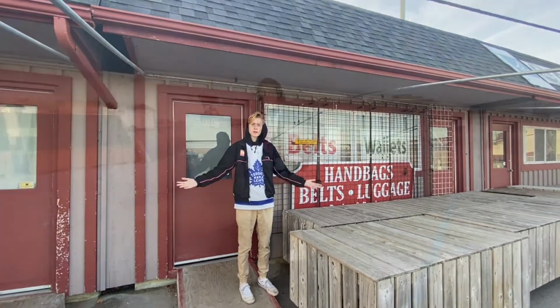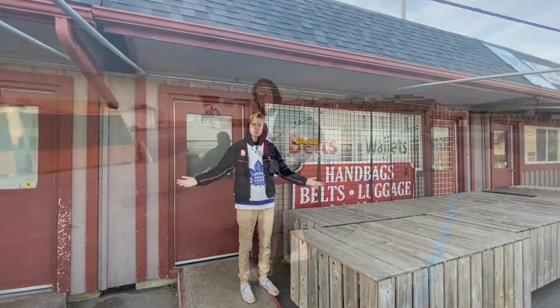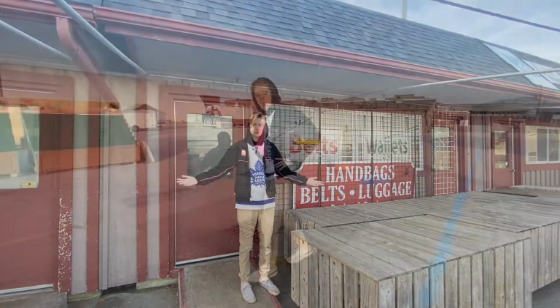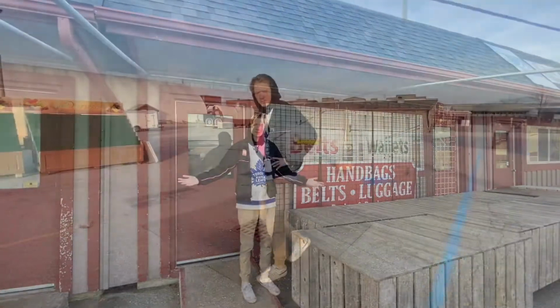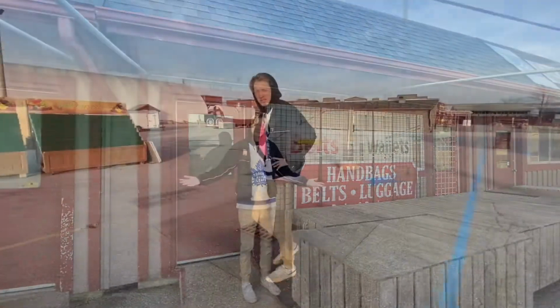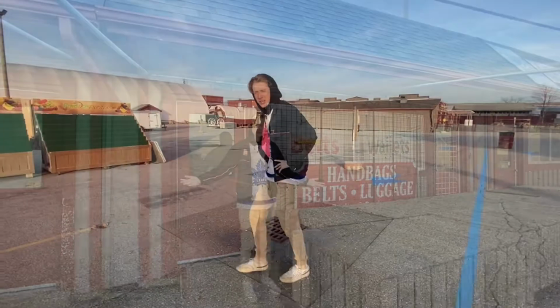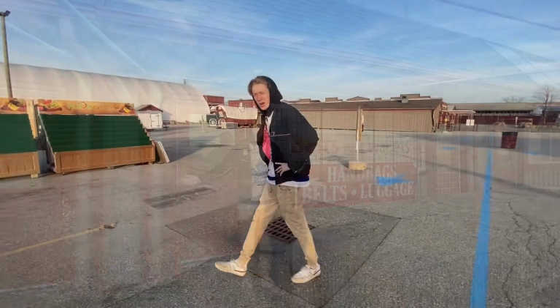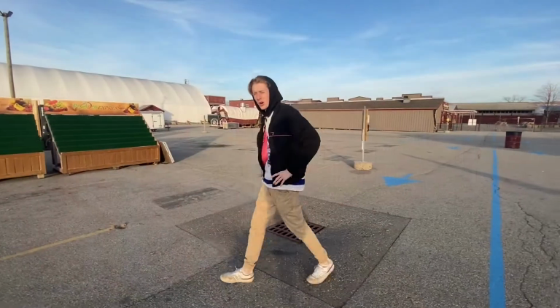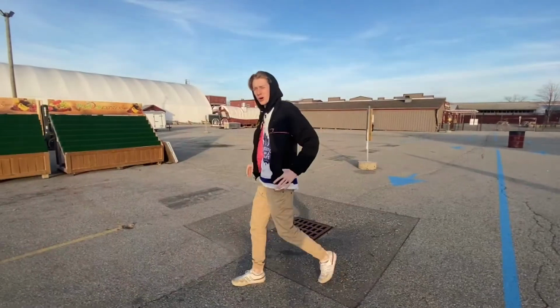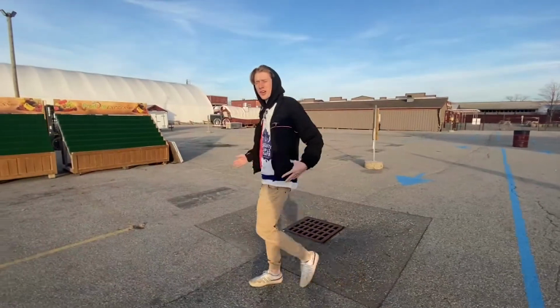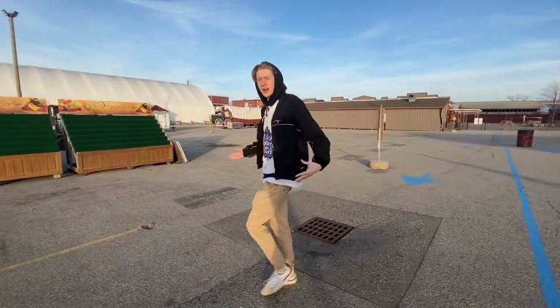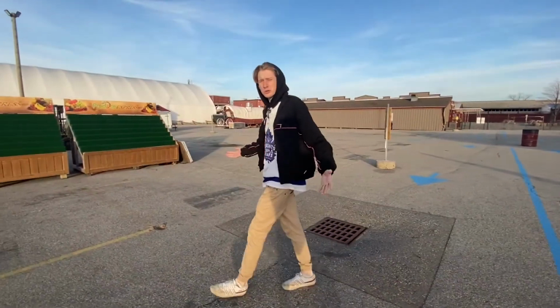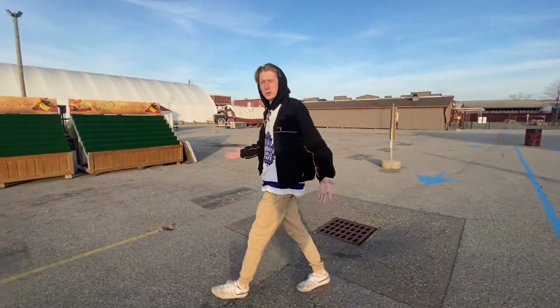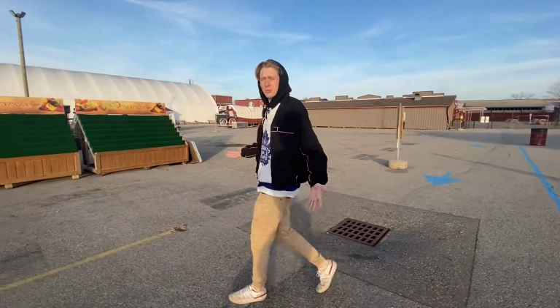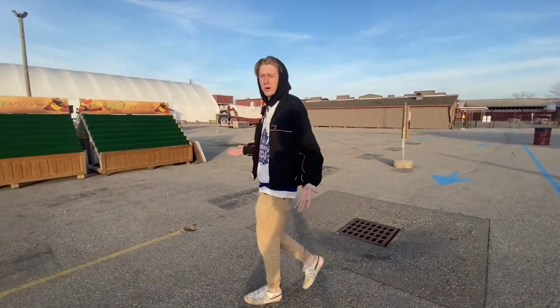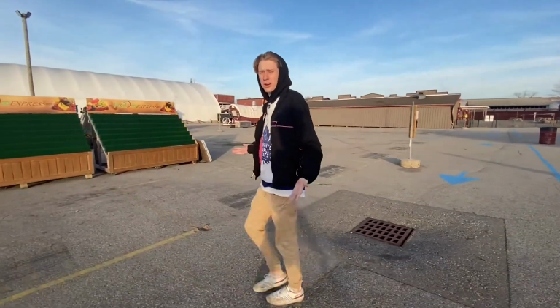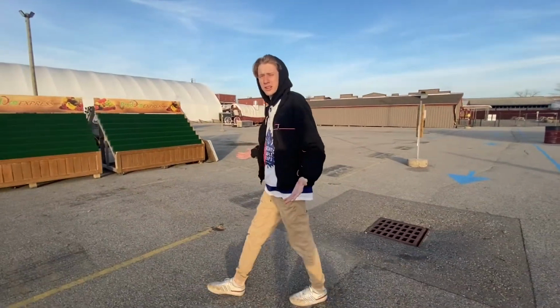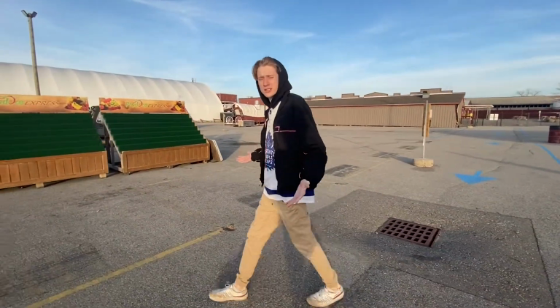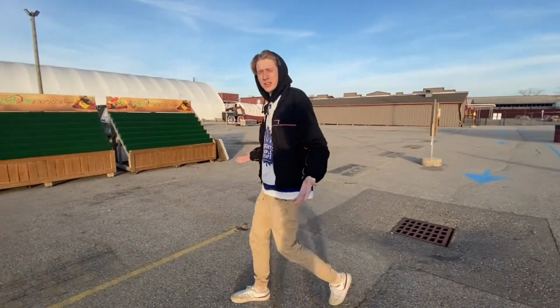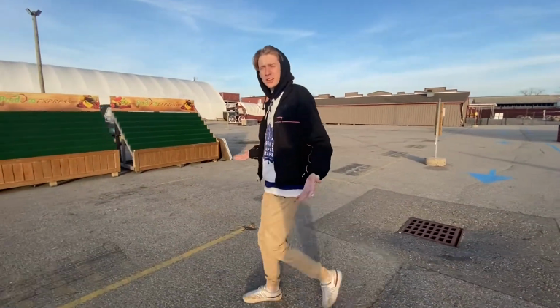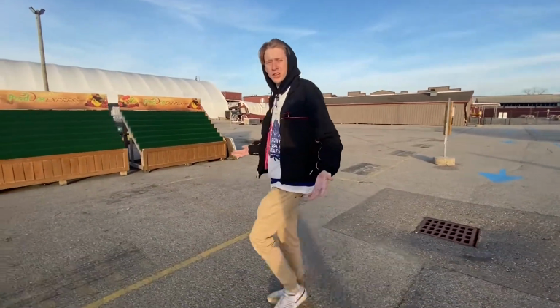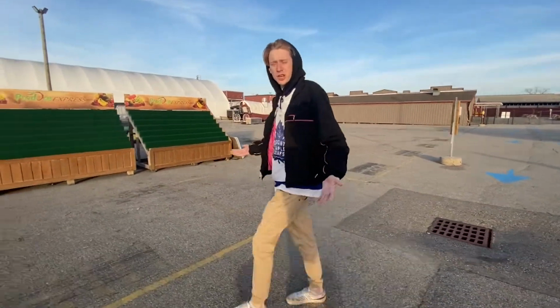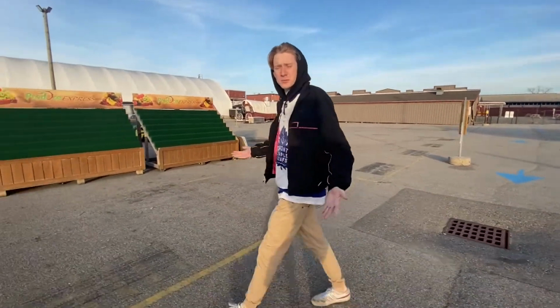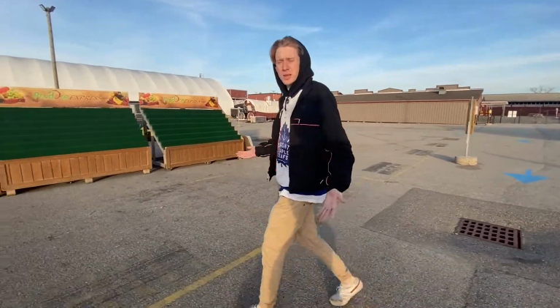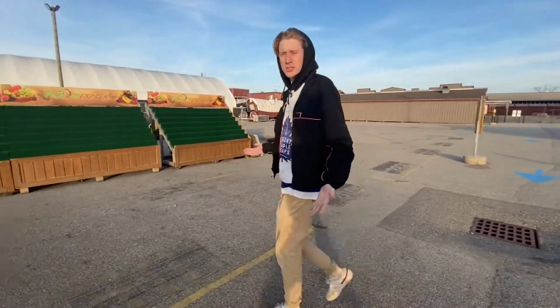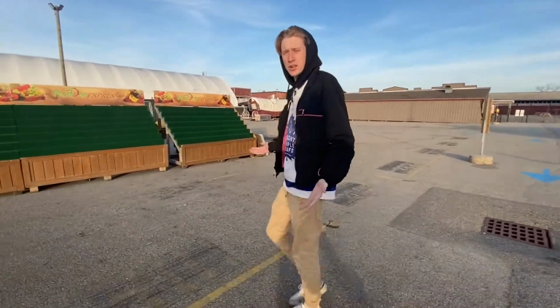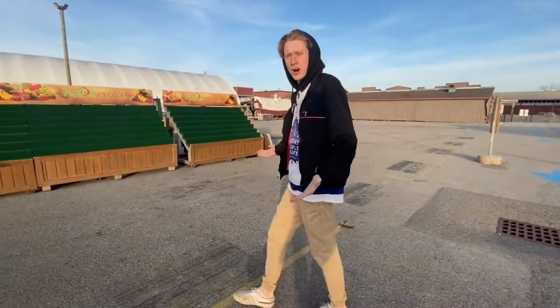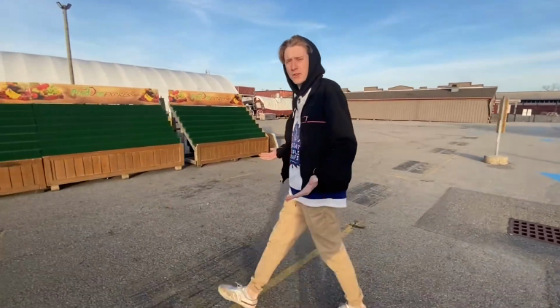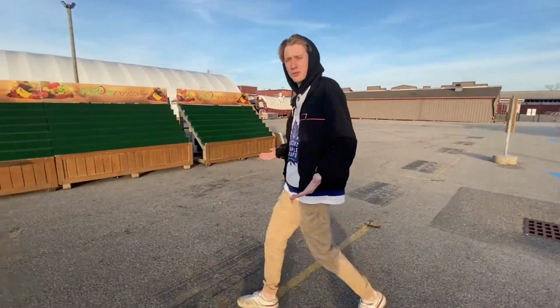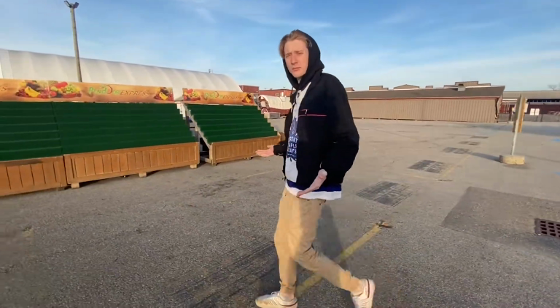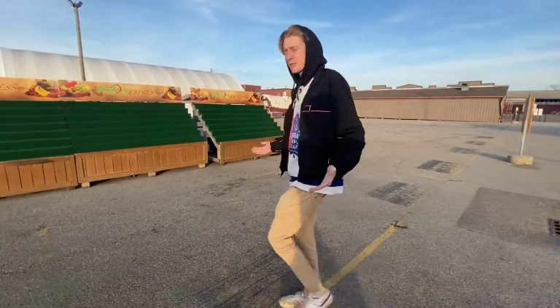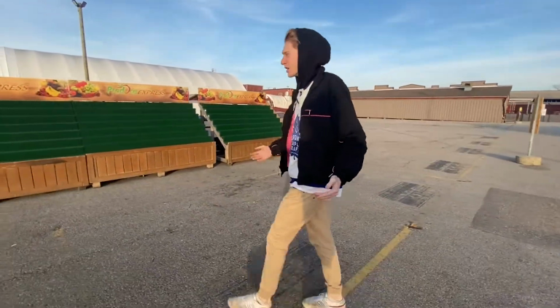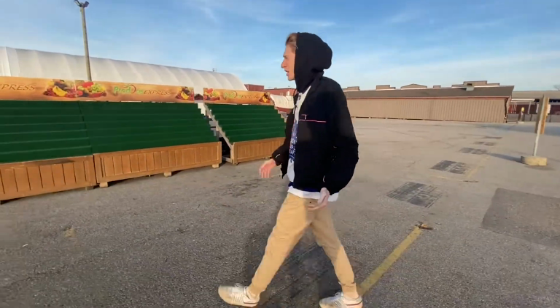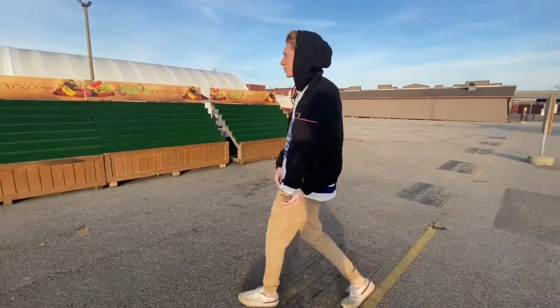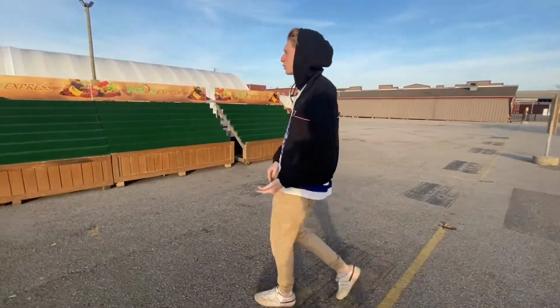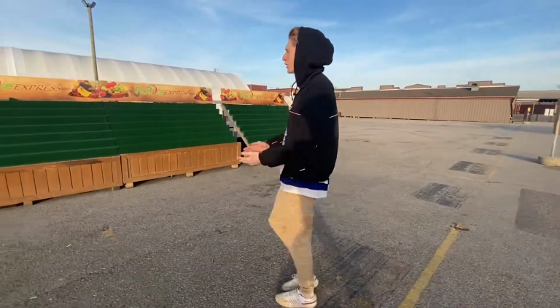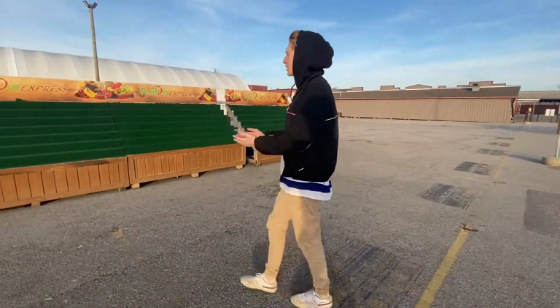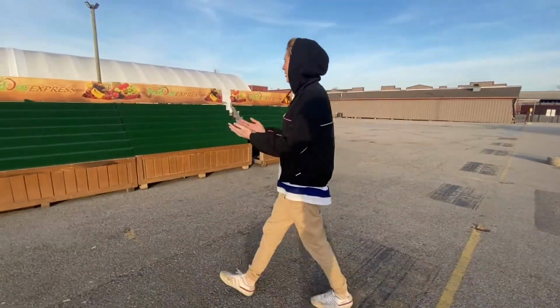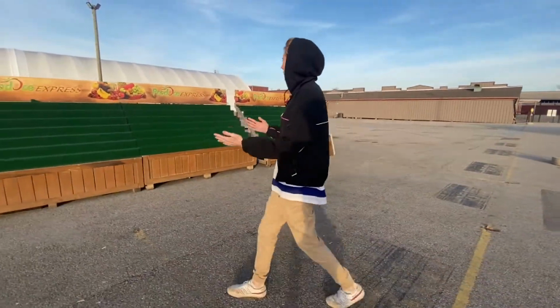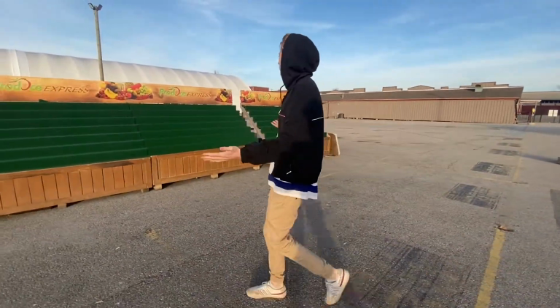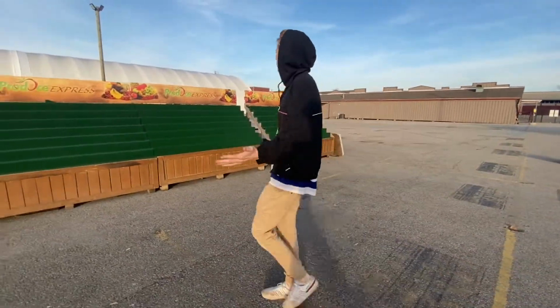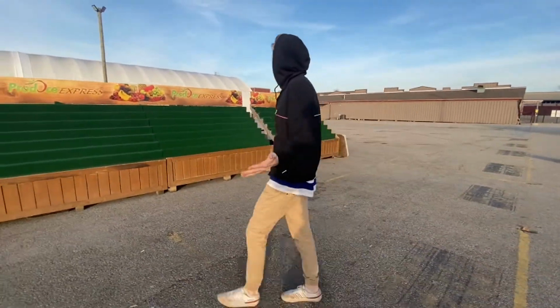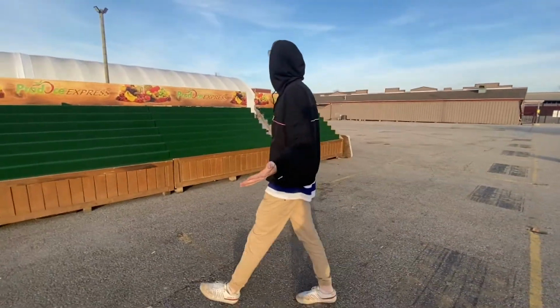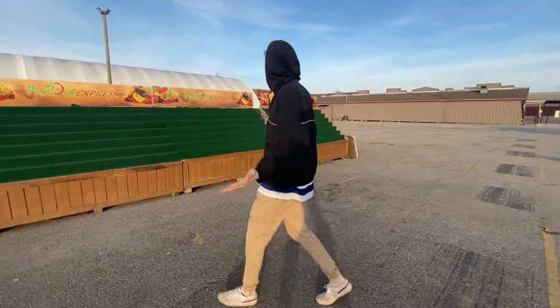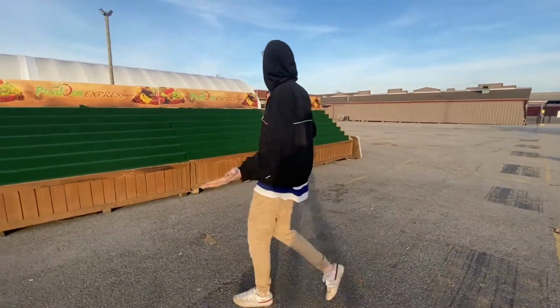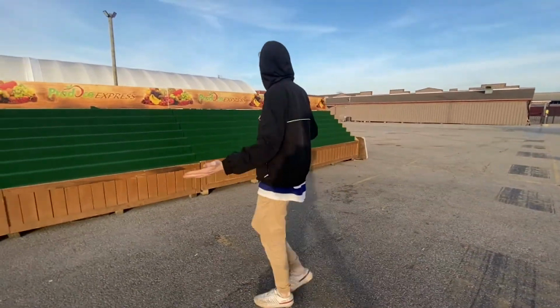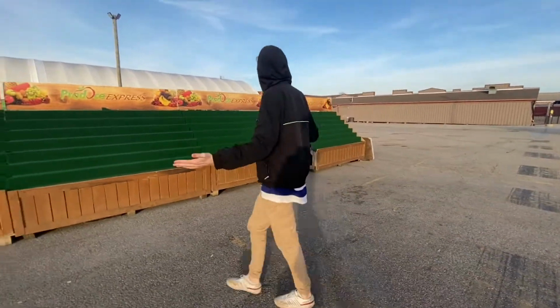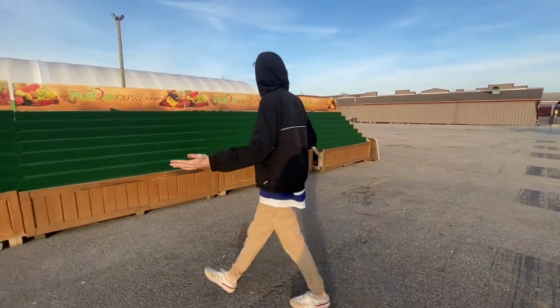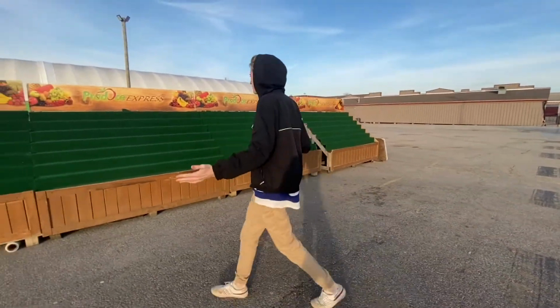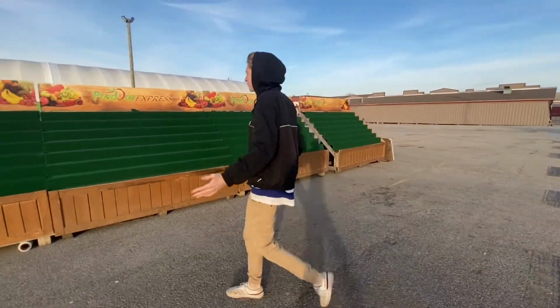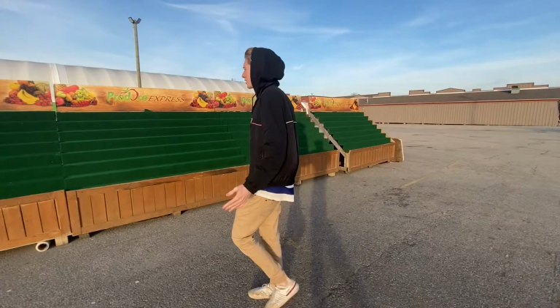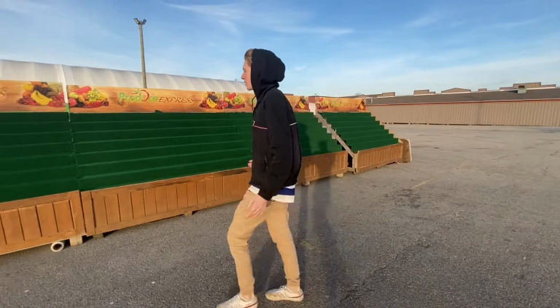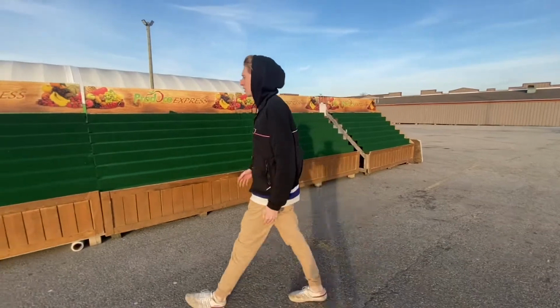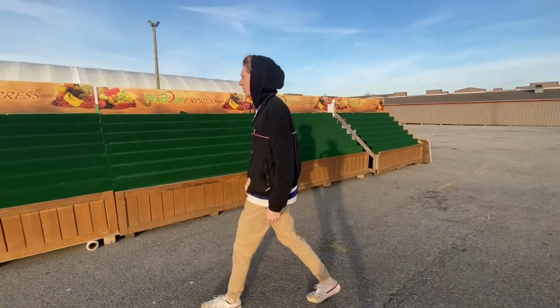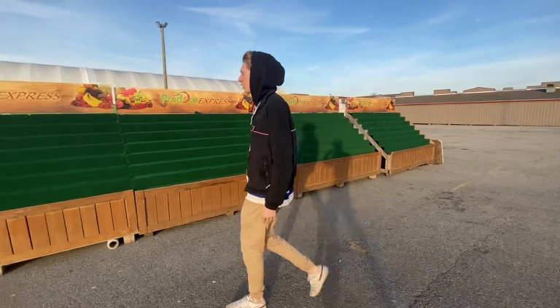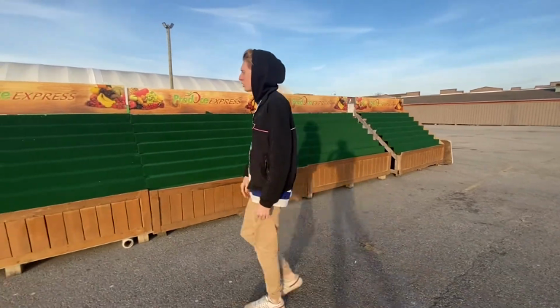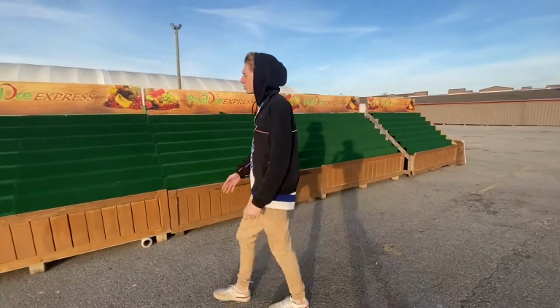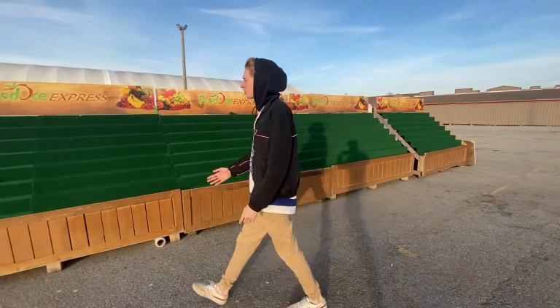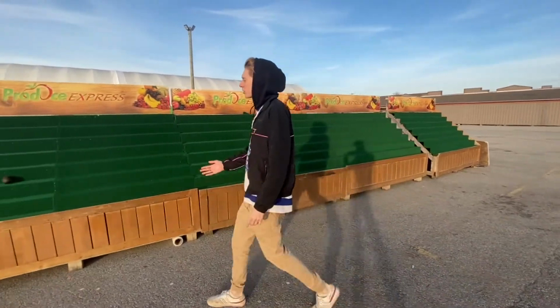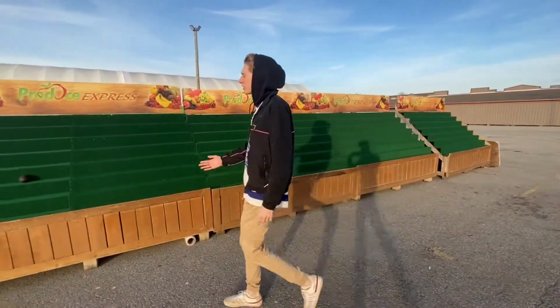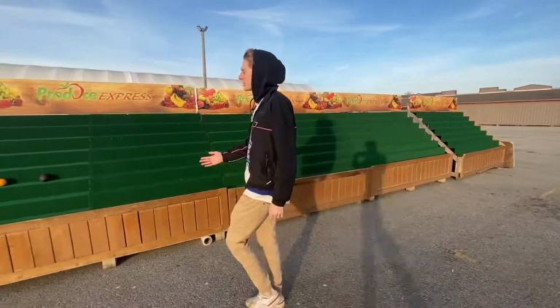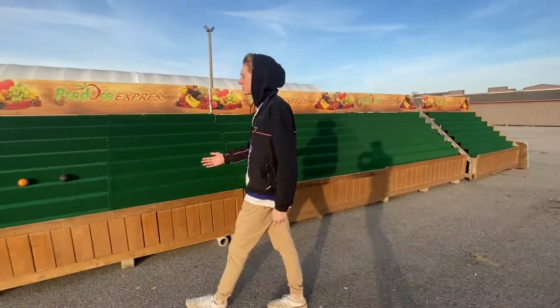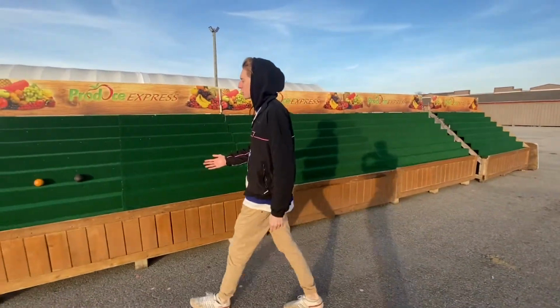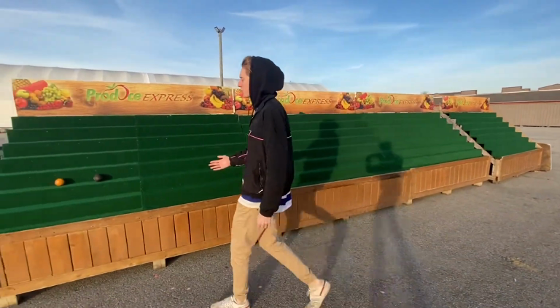We're now seeing all the outdoor market at St. Jacob's has to offer, including fresh produce. Look at this orange!